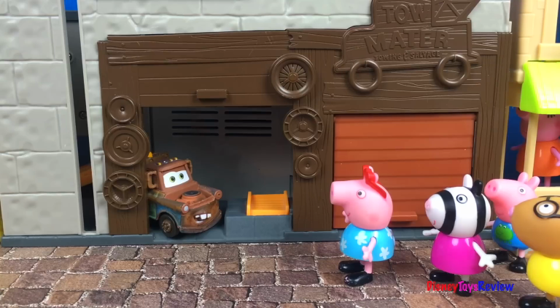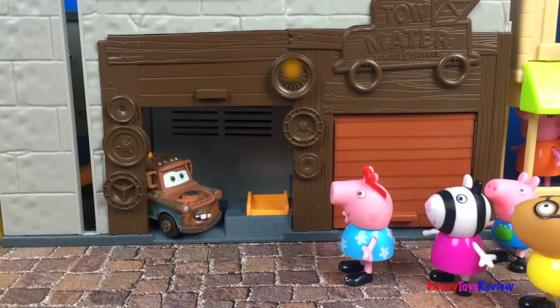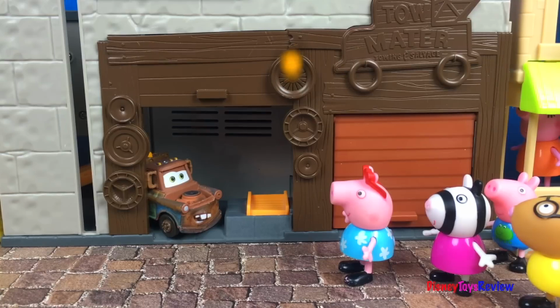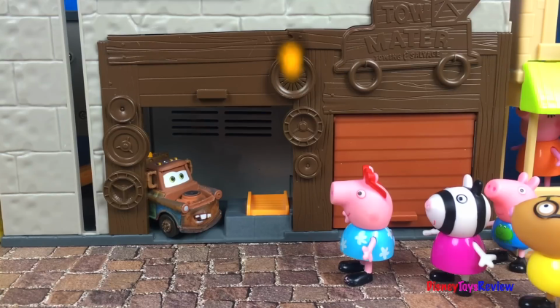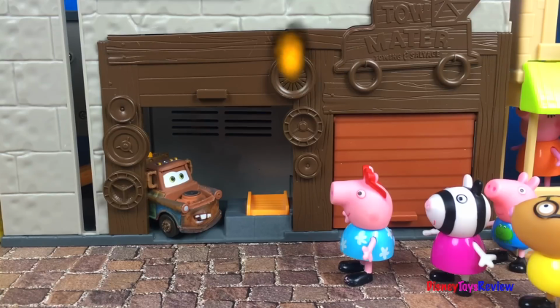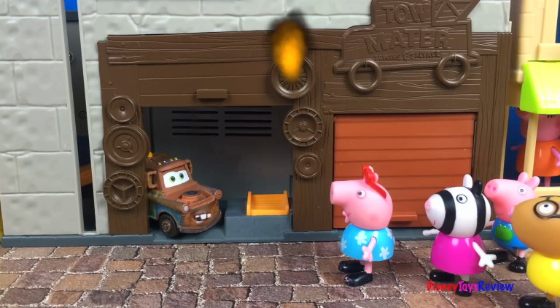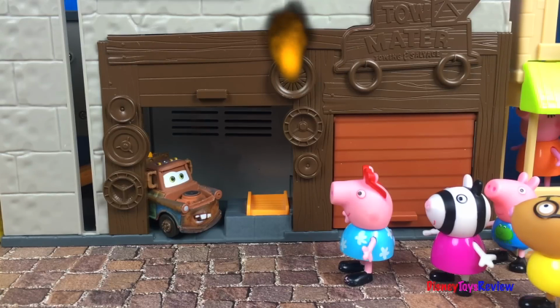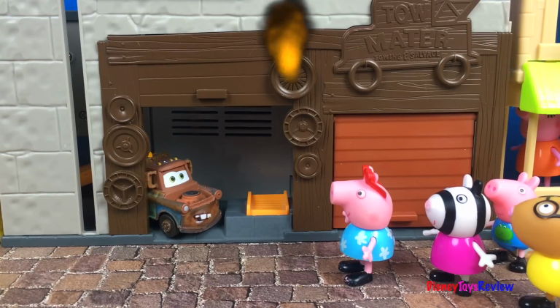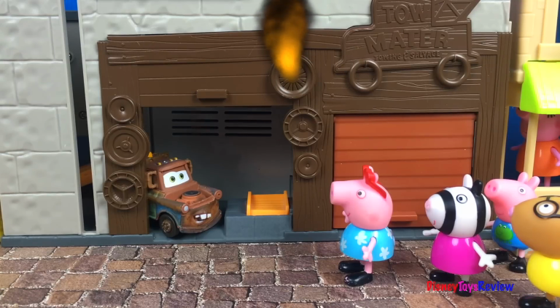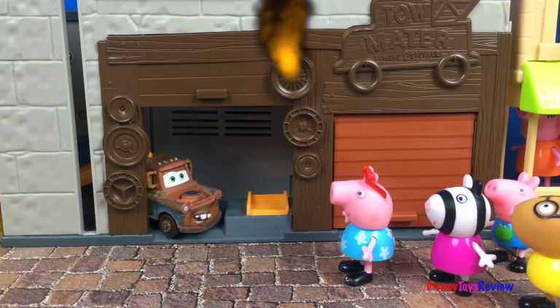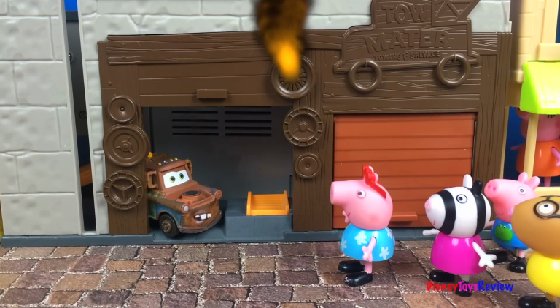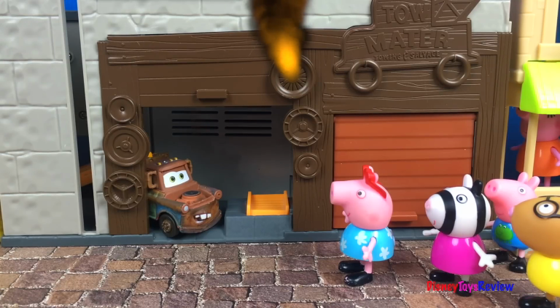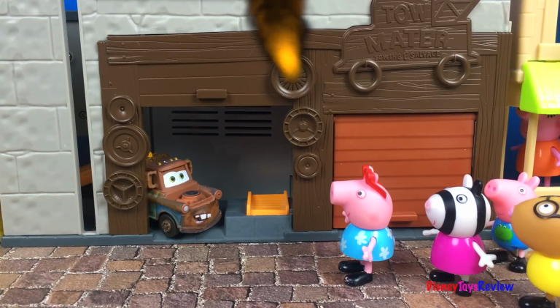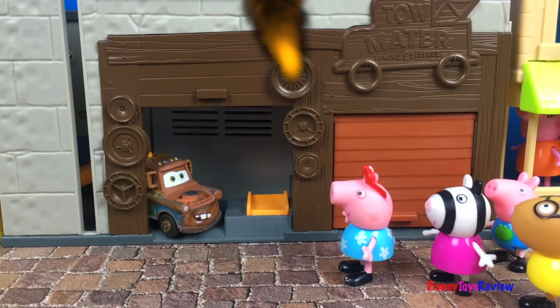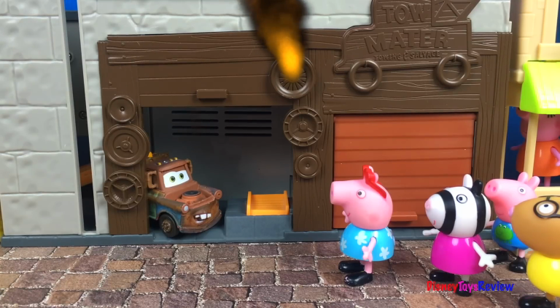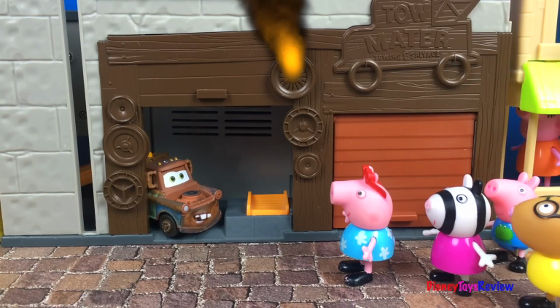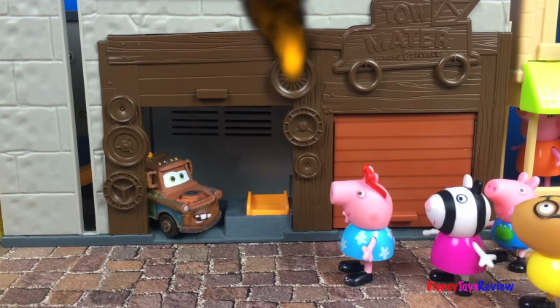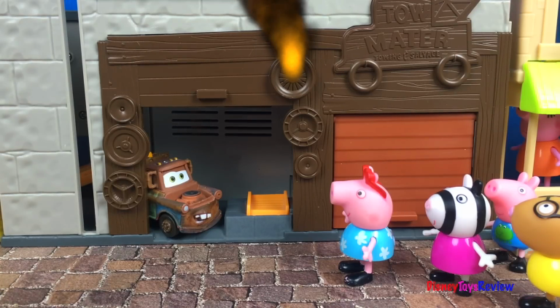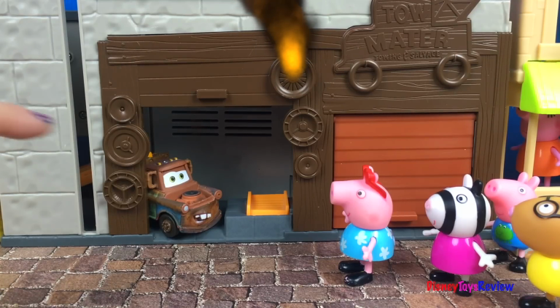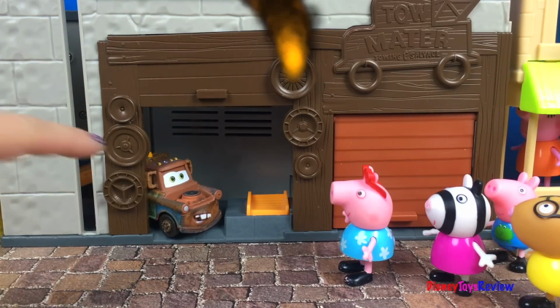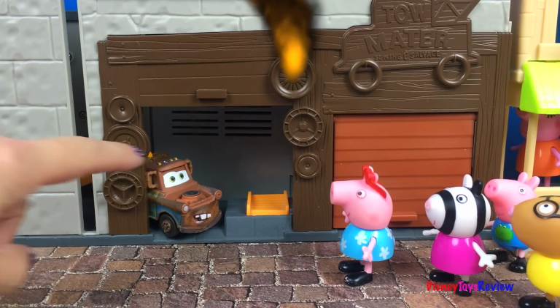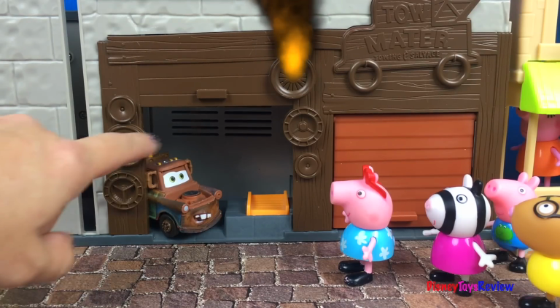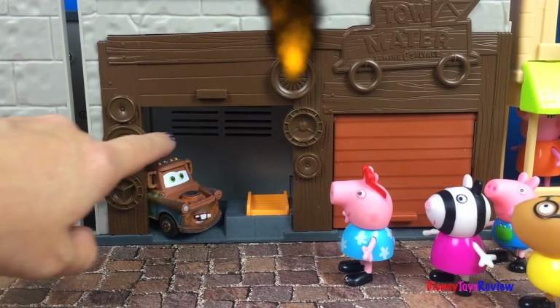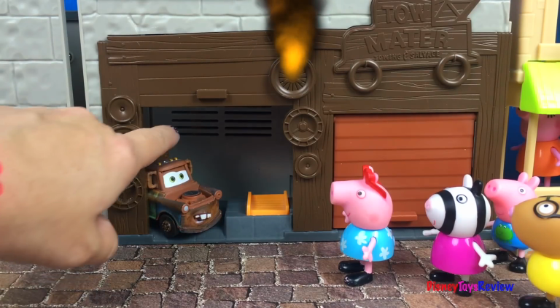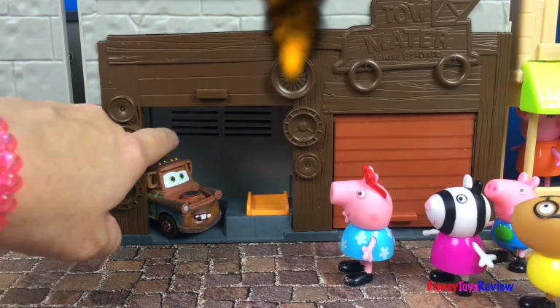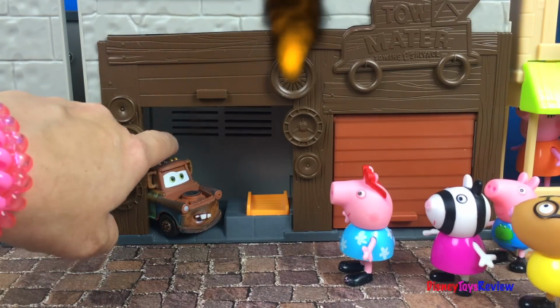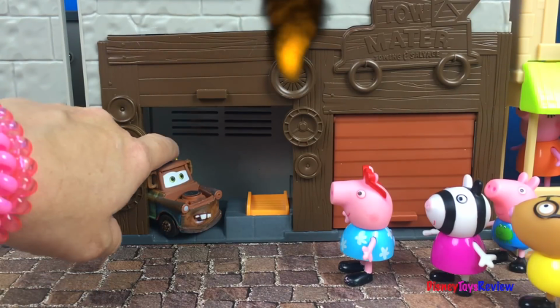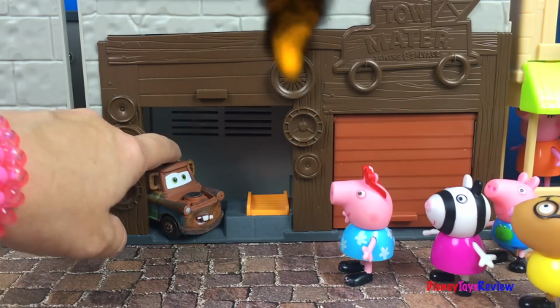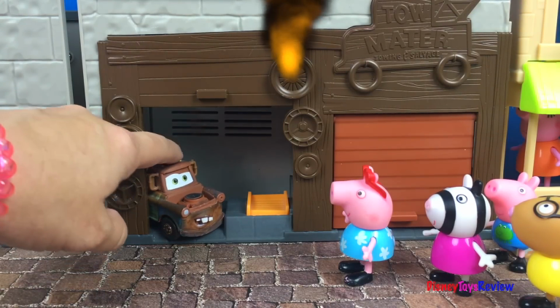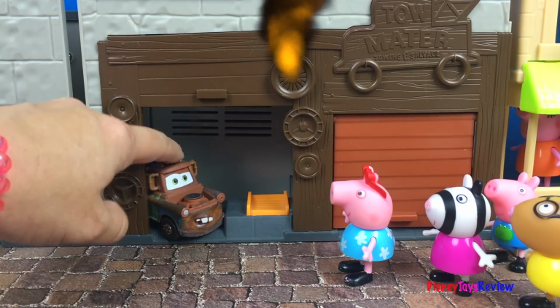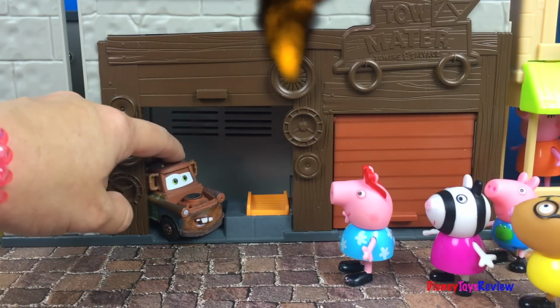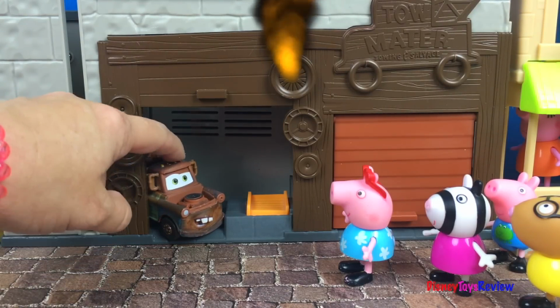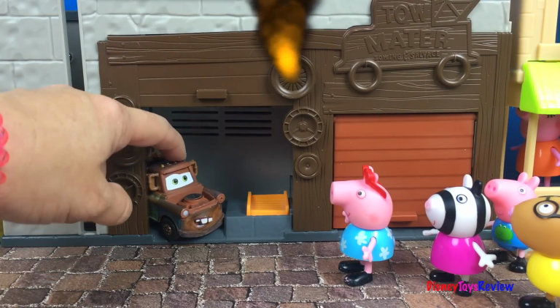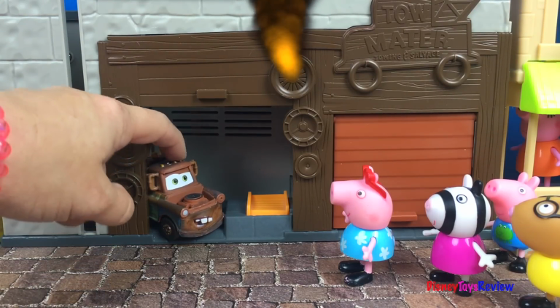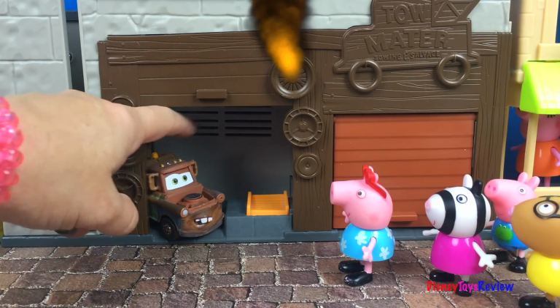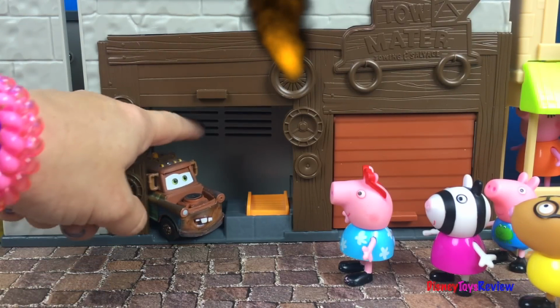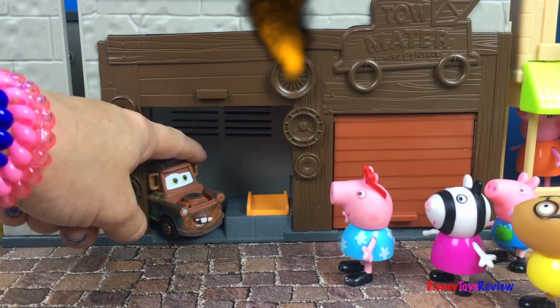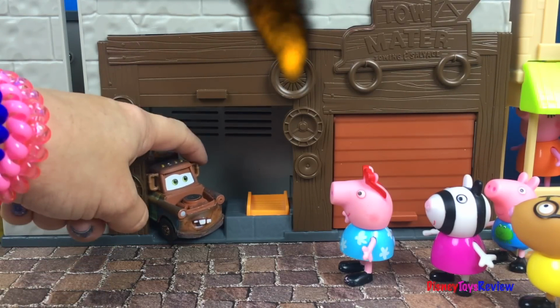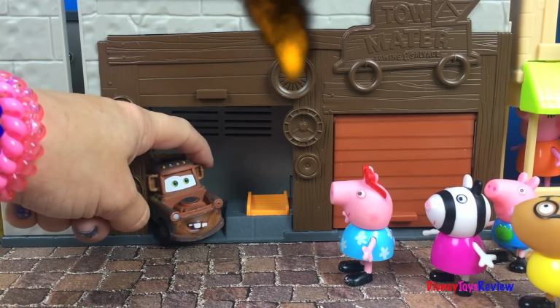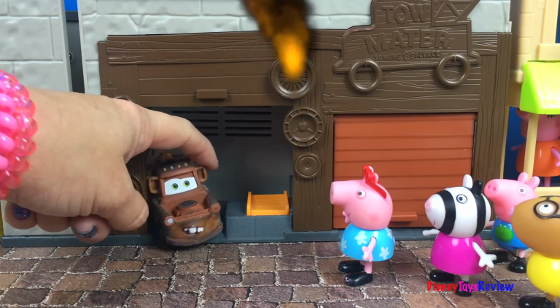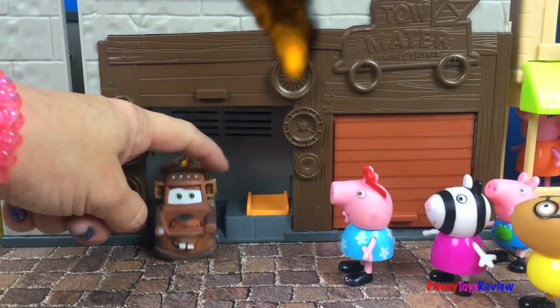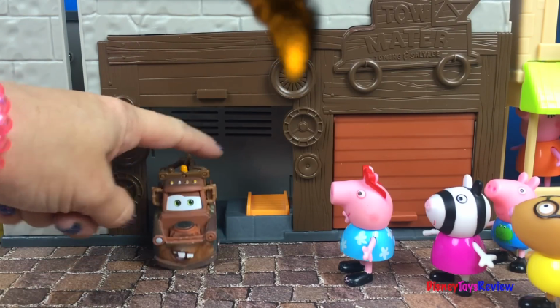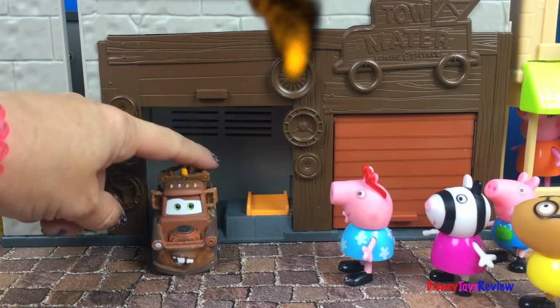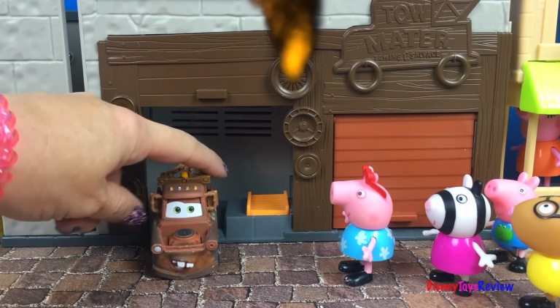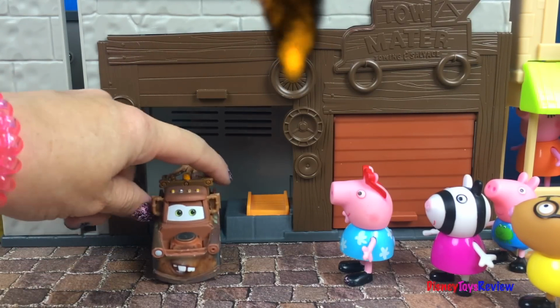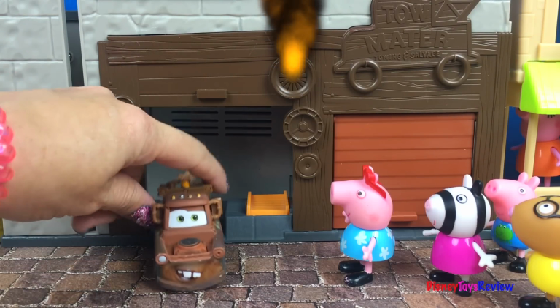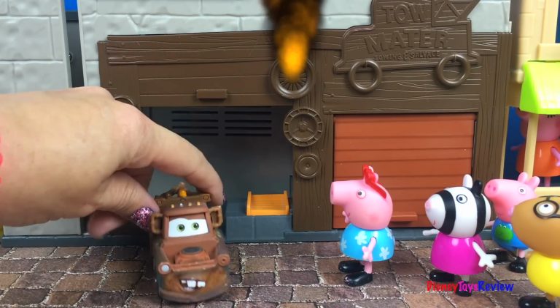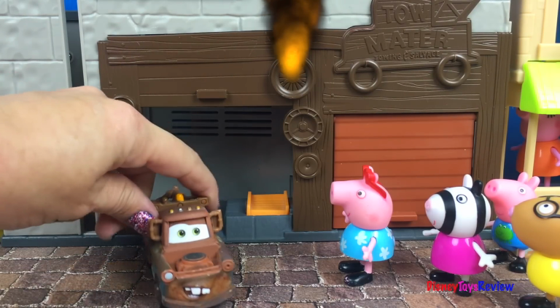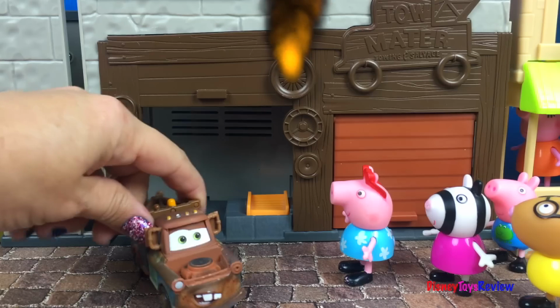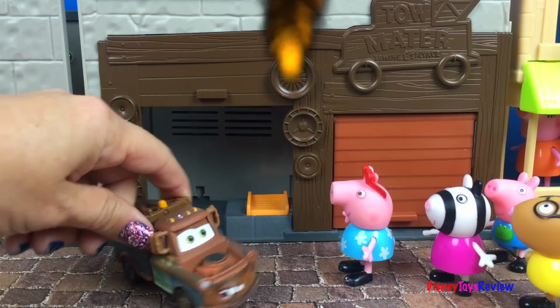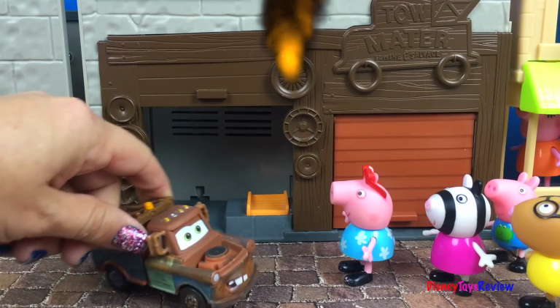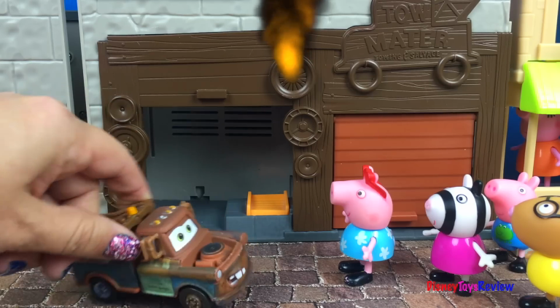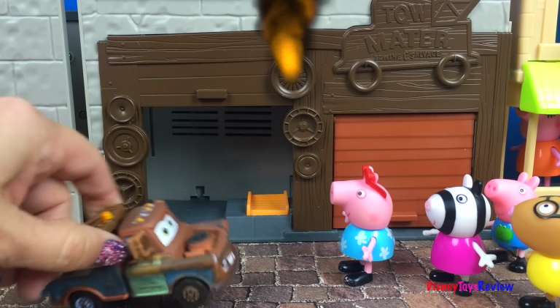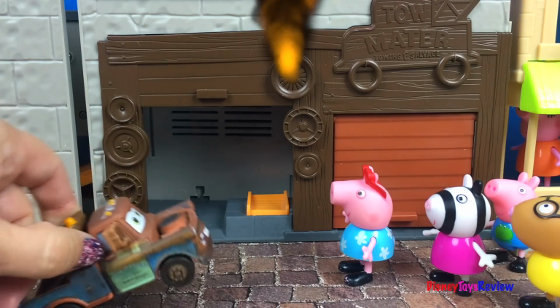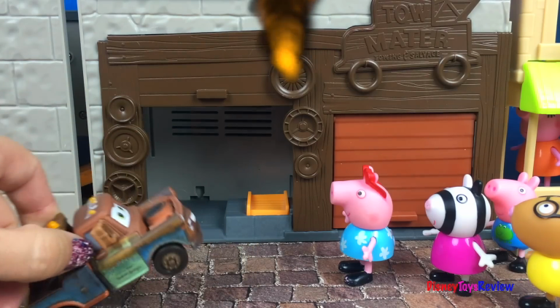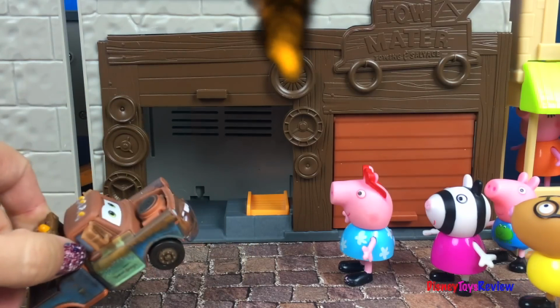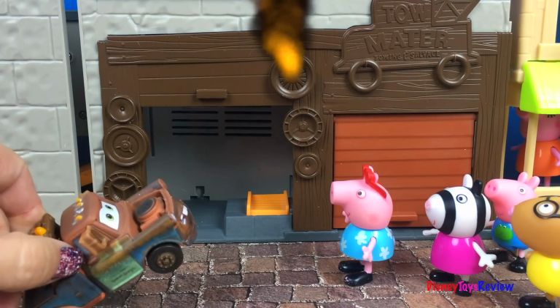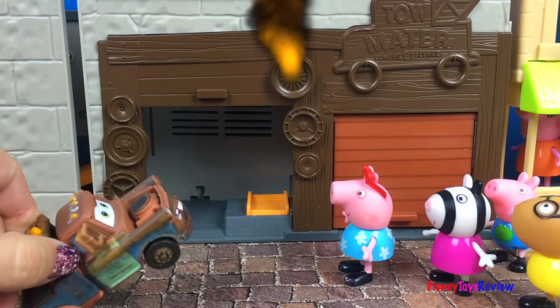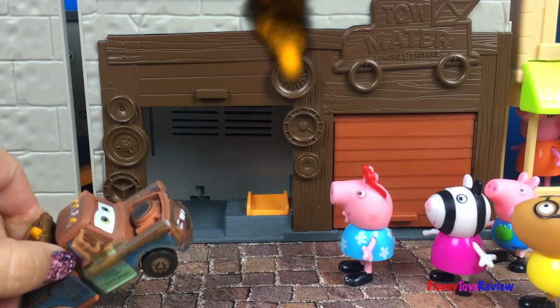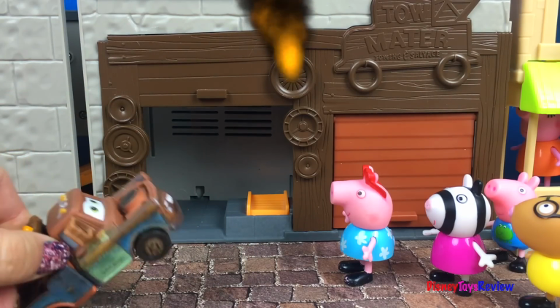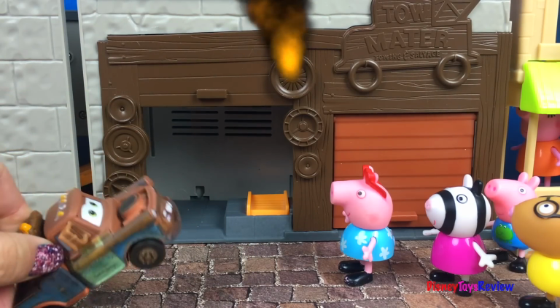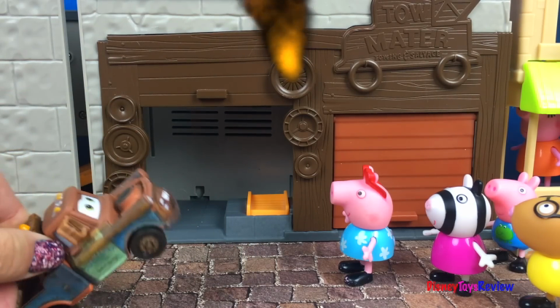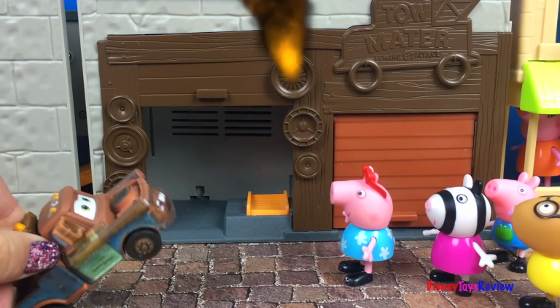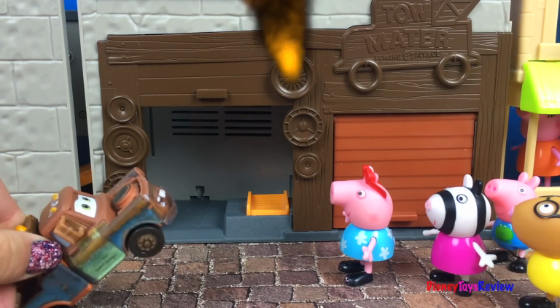Mater, come out! There's a fire! There's a fire? Where? Fire!